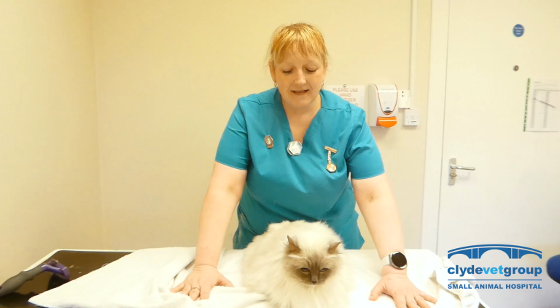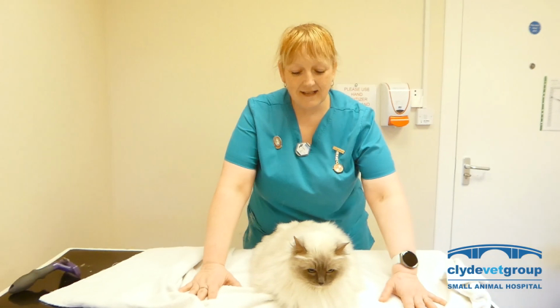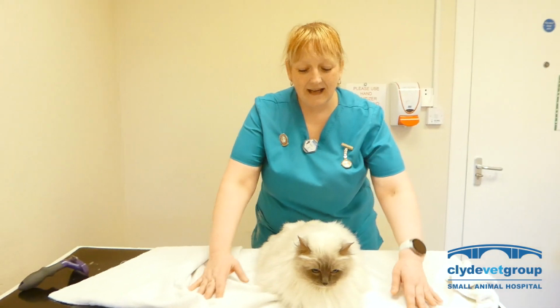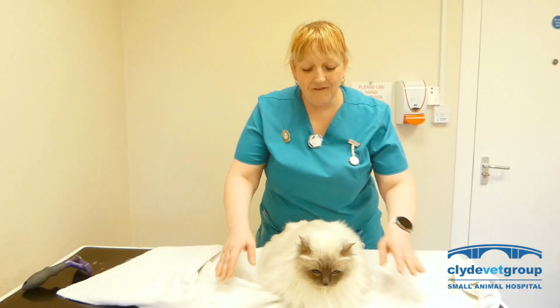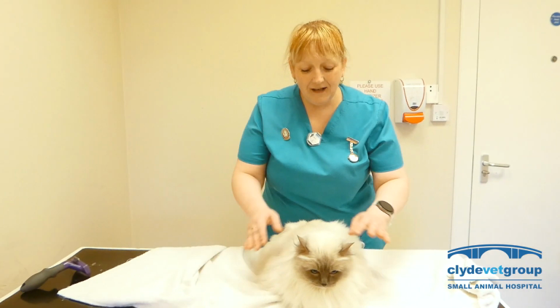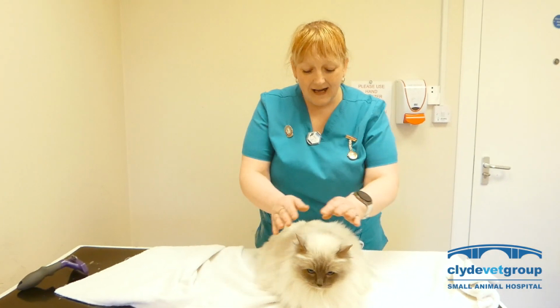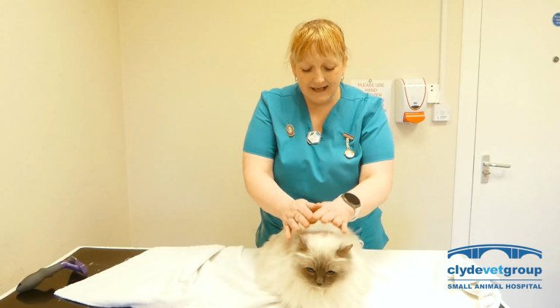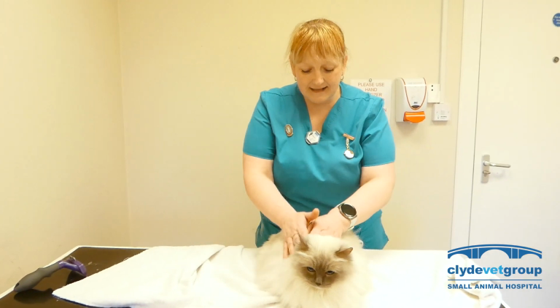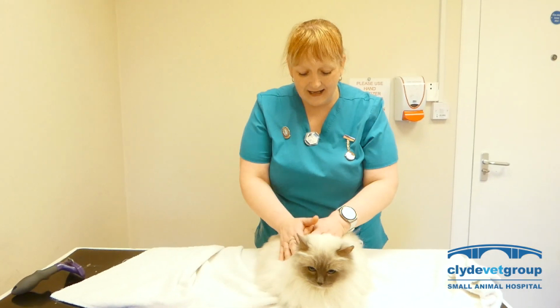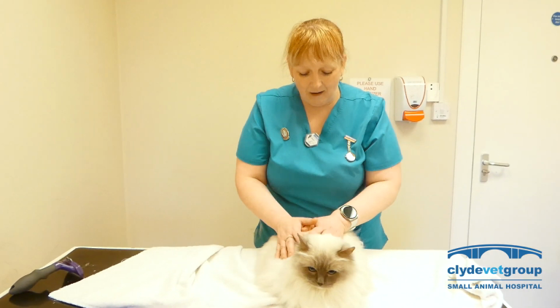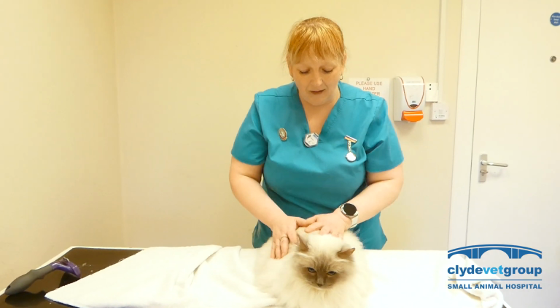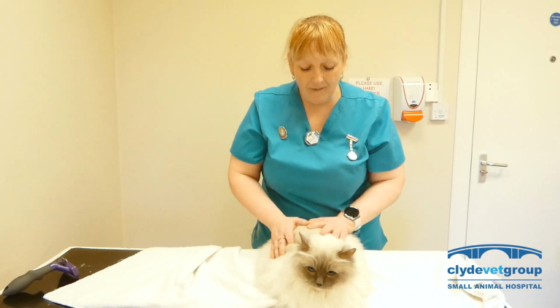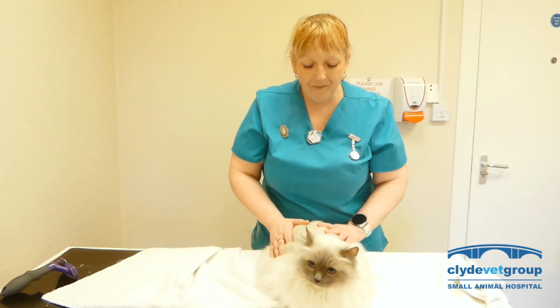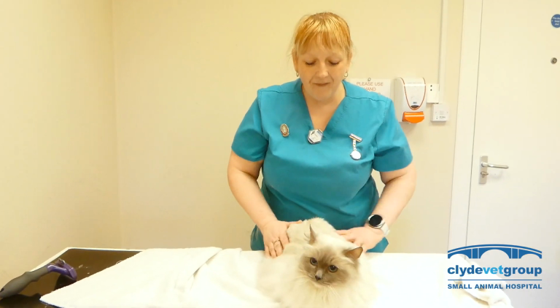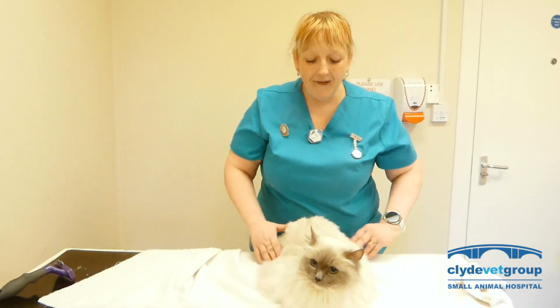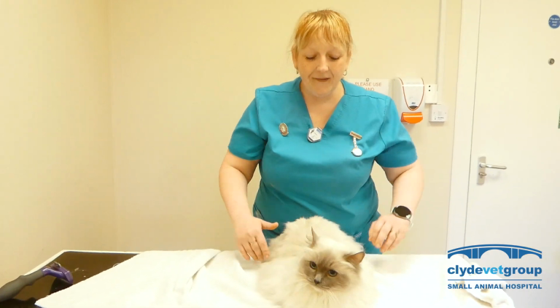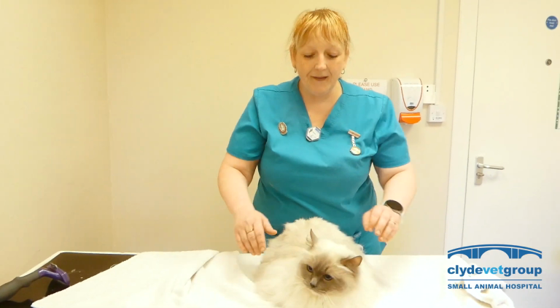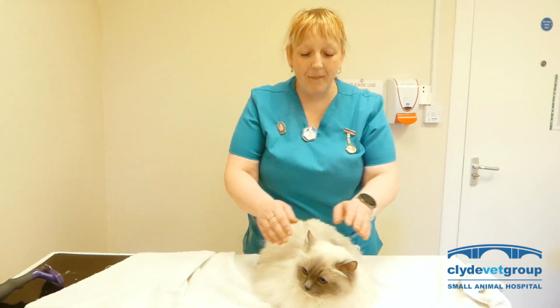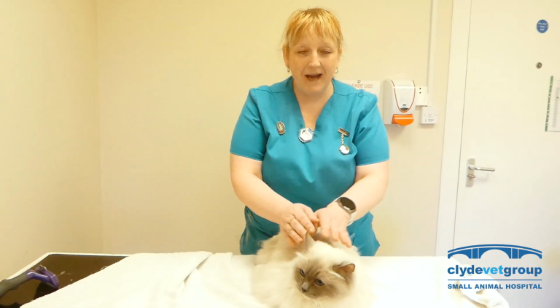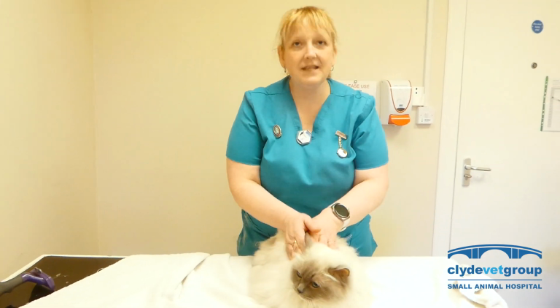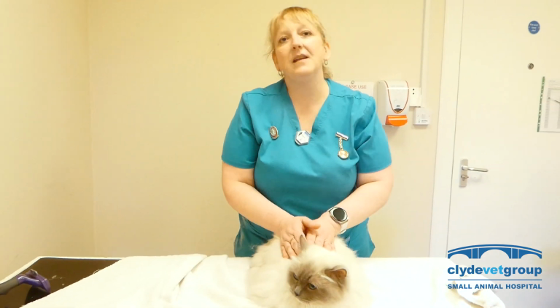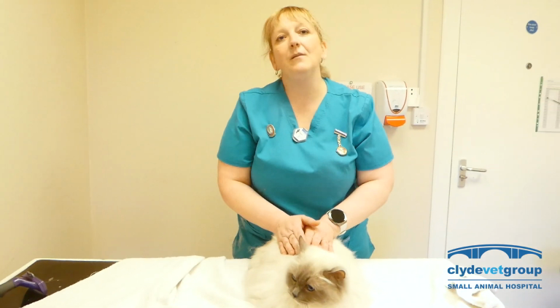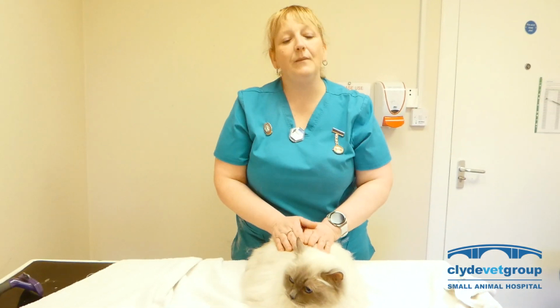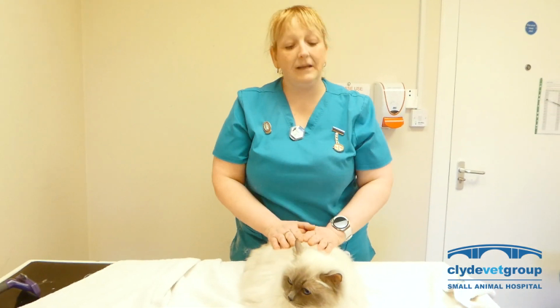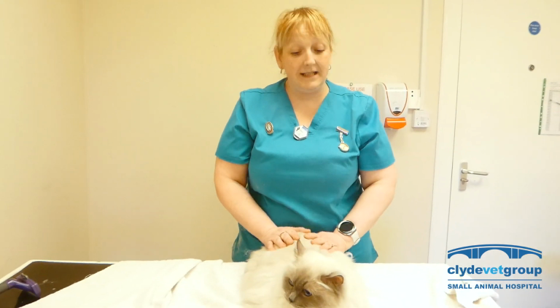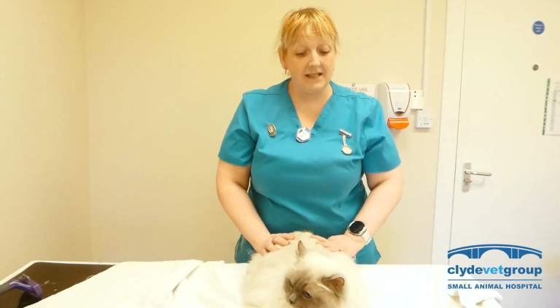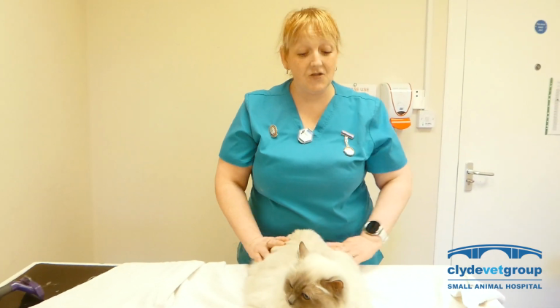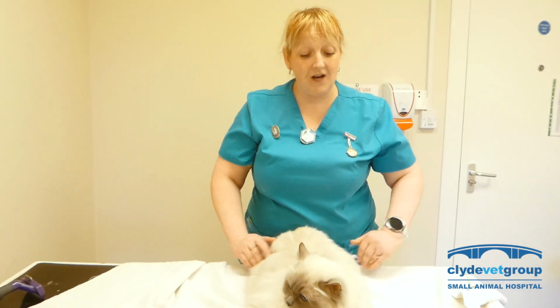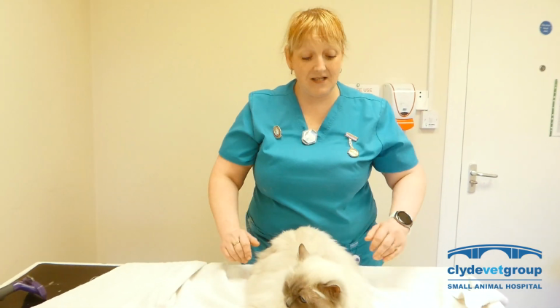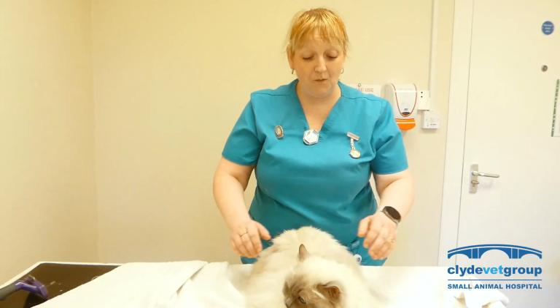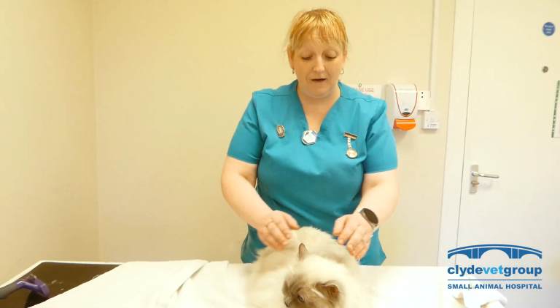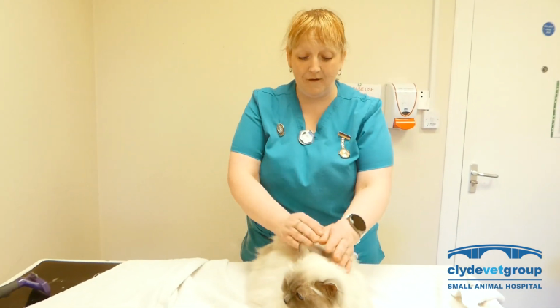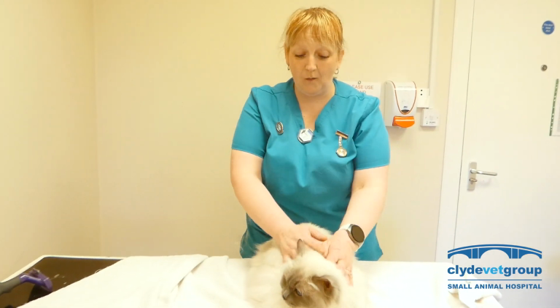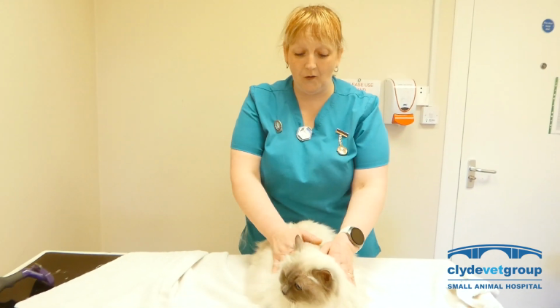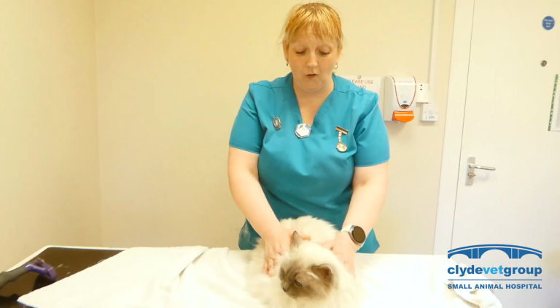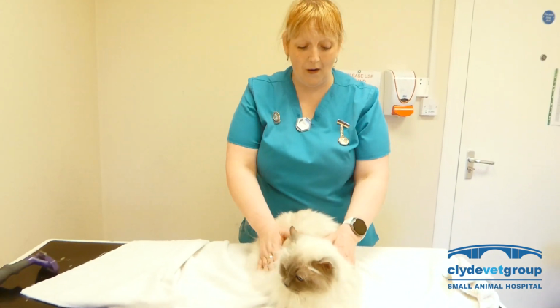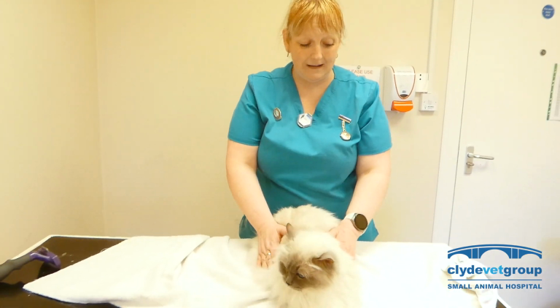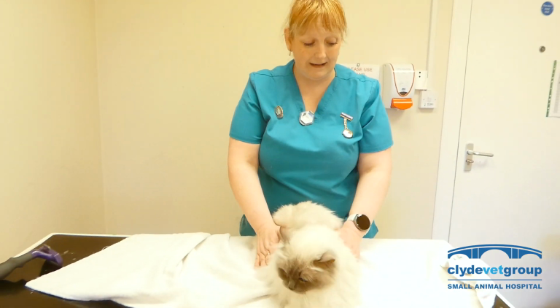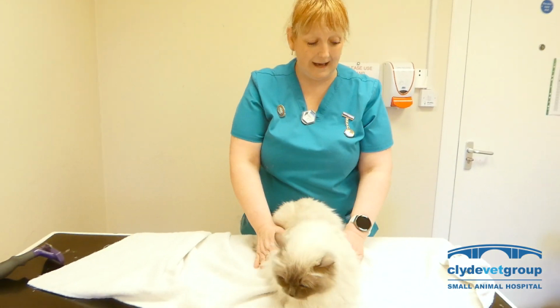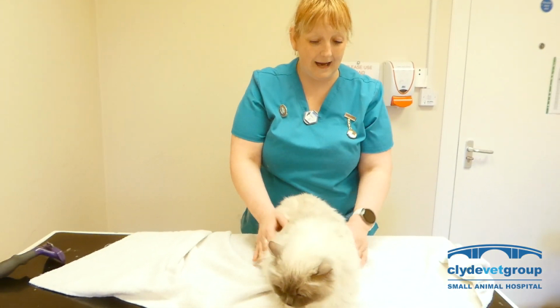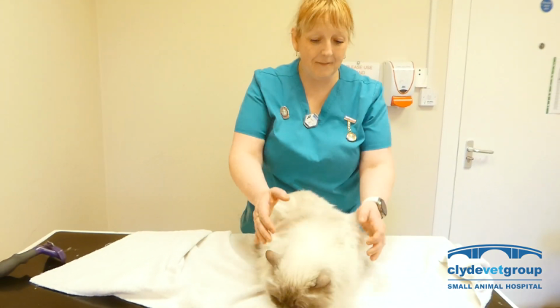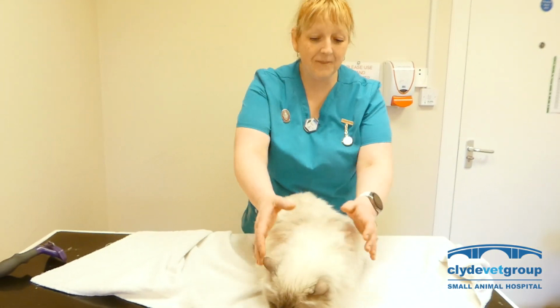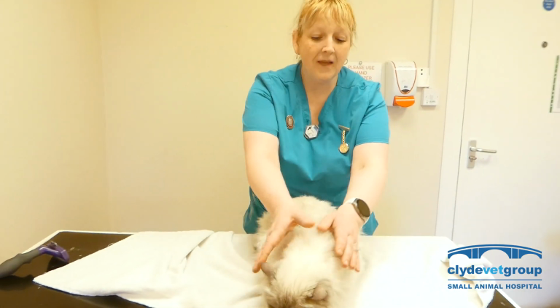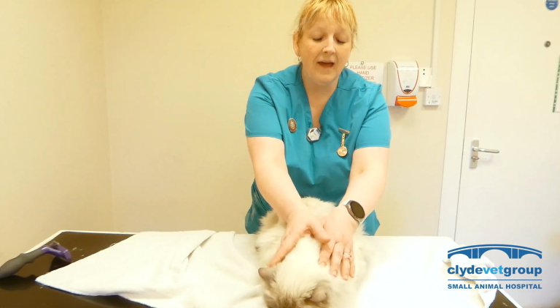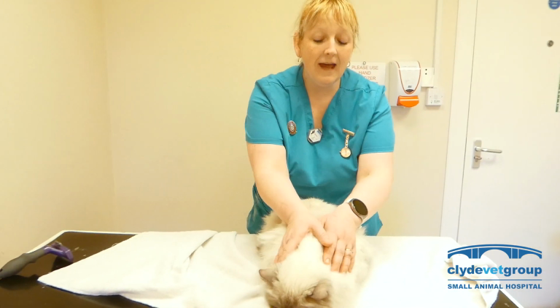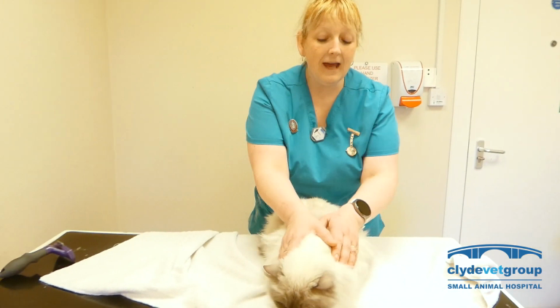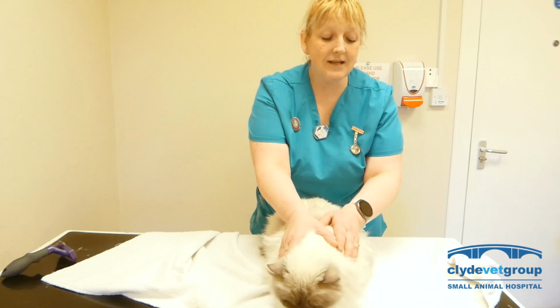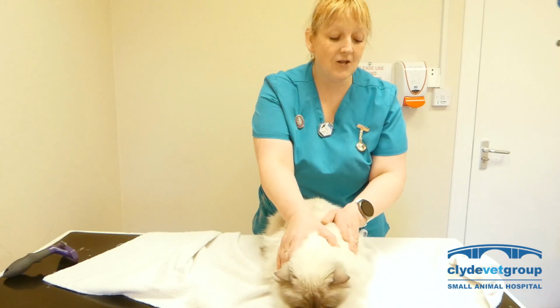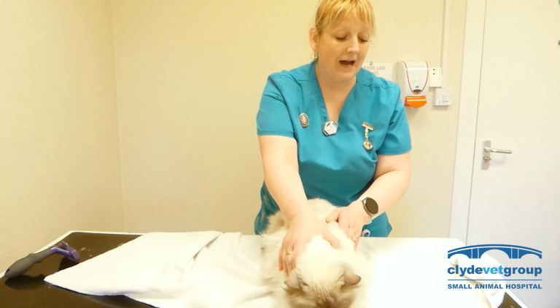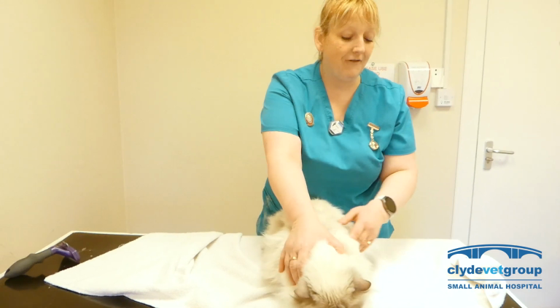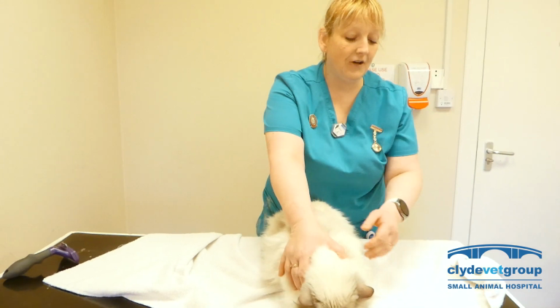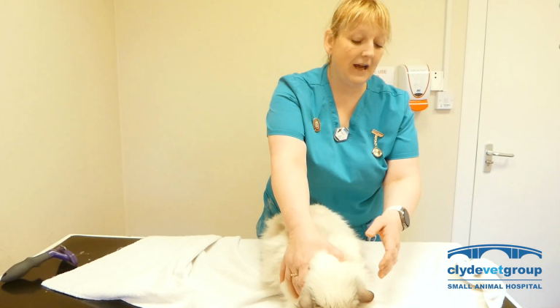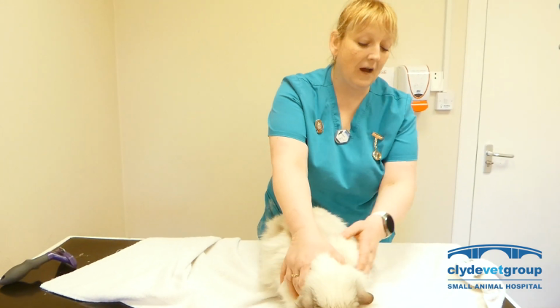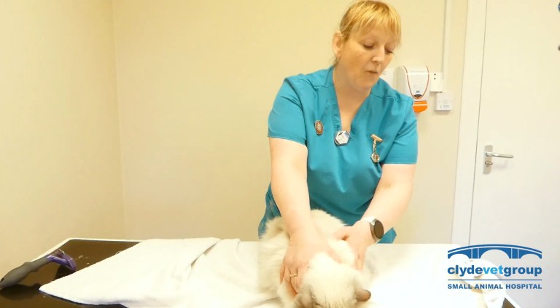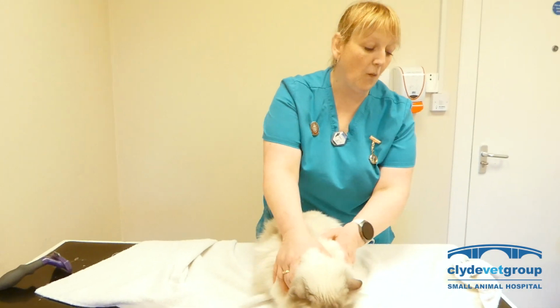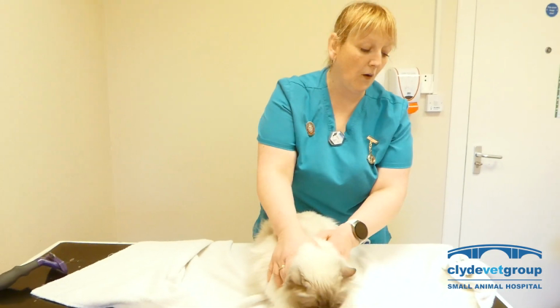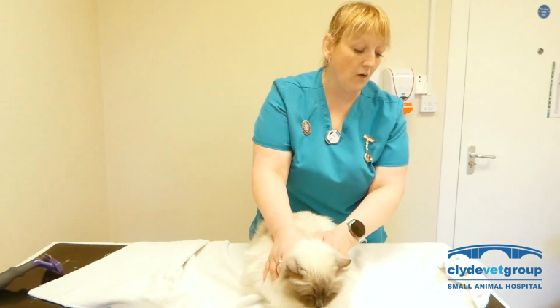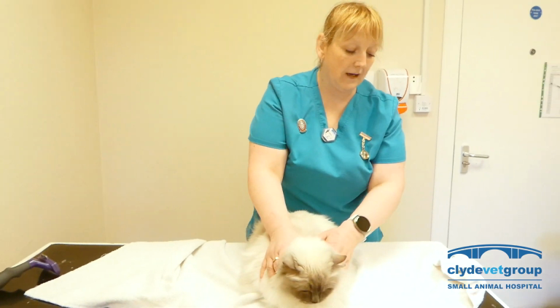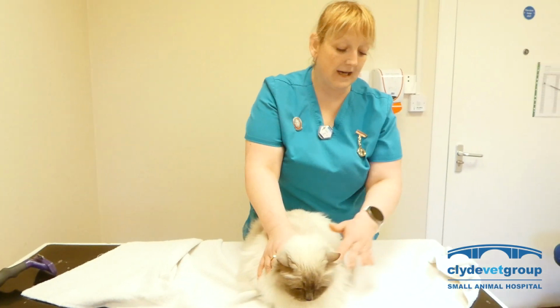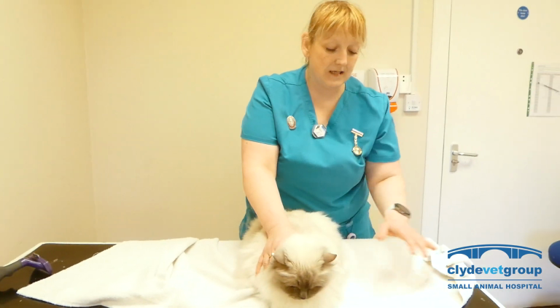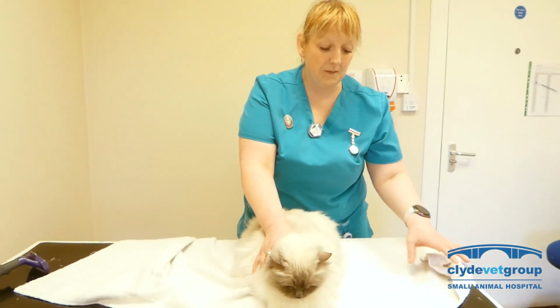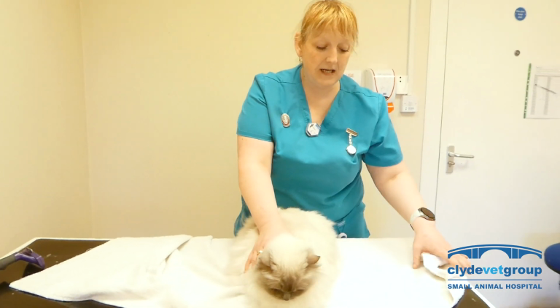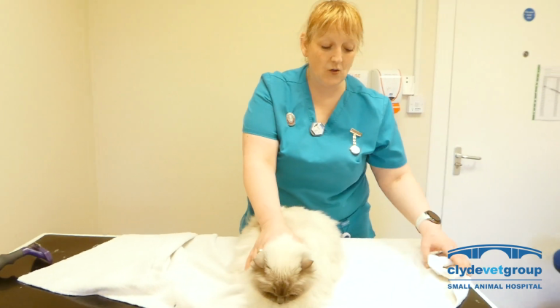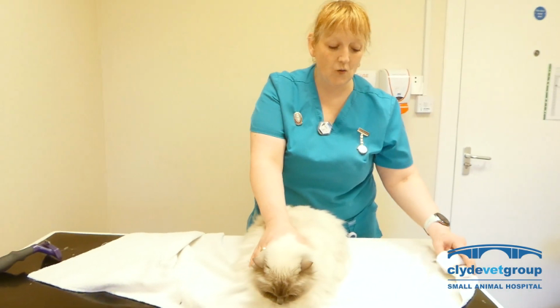To give your cat a tablet, the best and least distressing way for both you and the cat is to have your cat in what we call a kitty burrito.